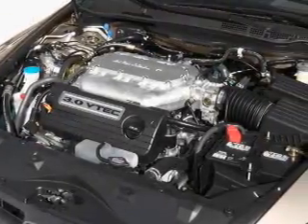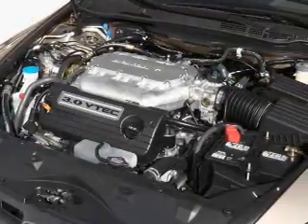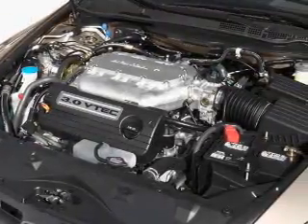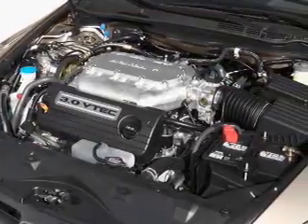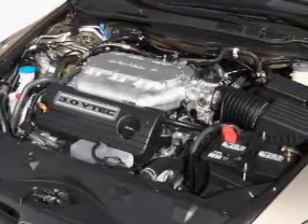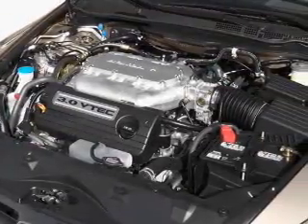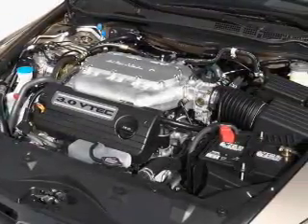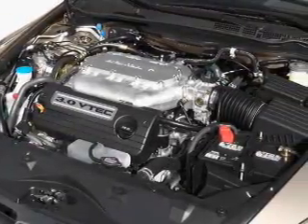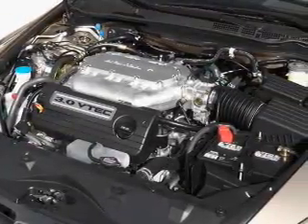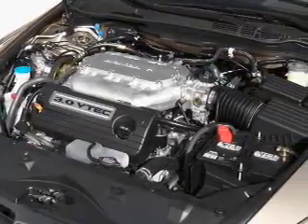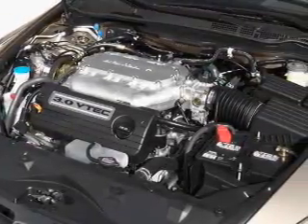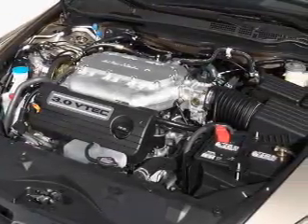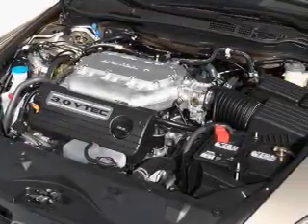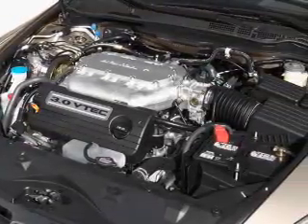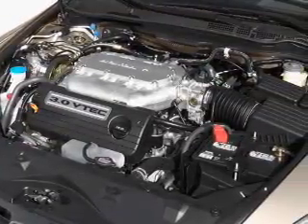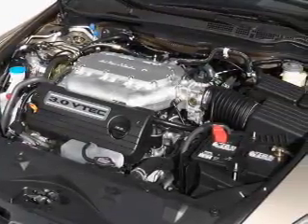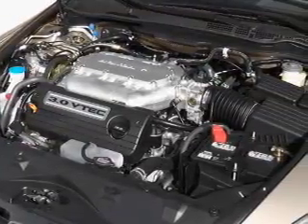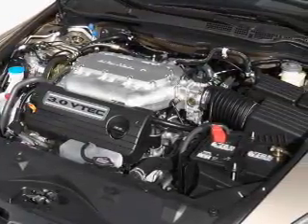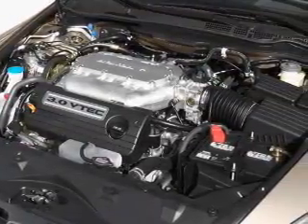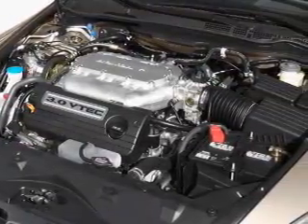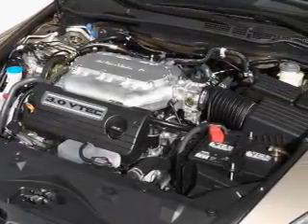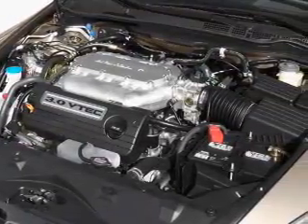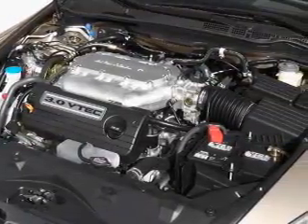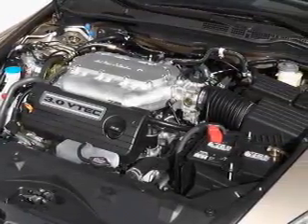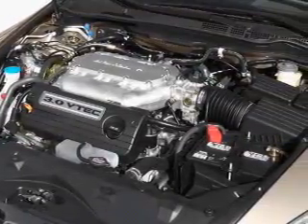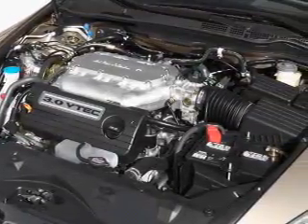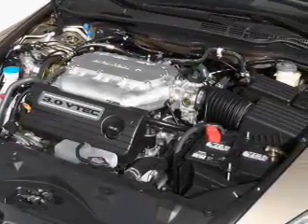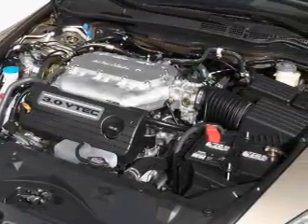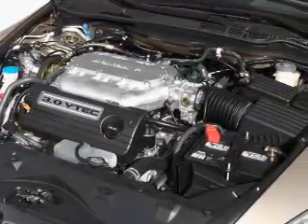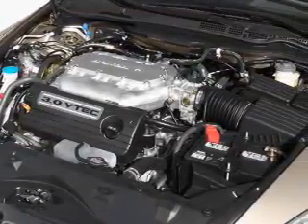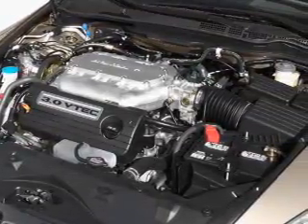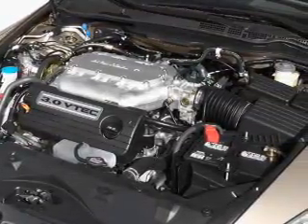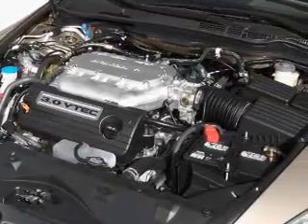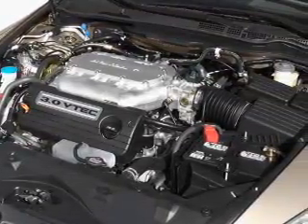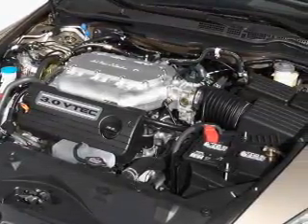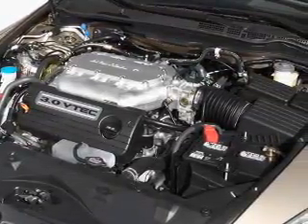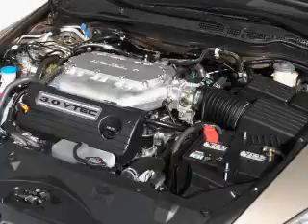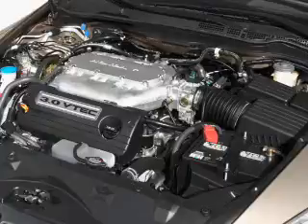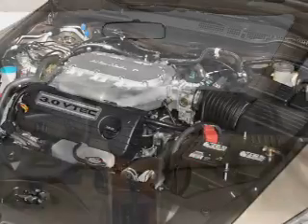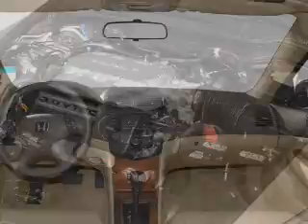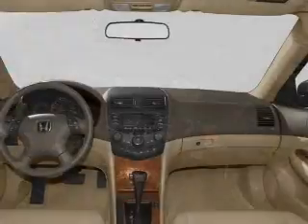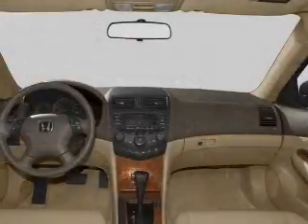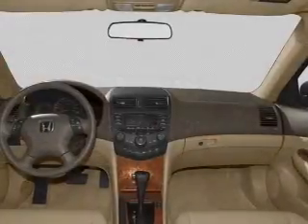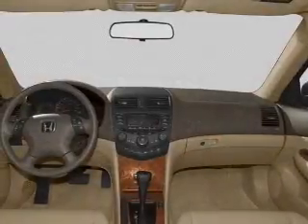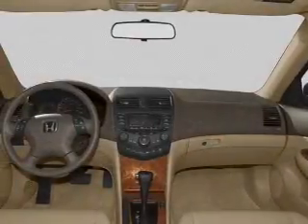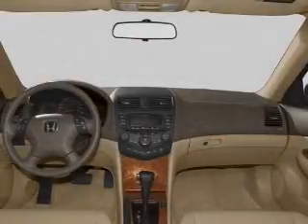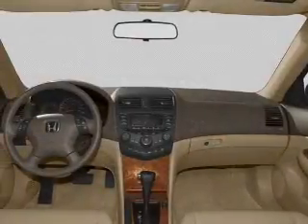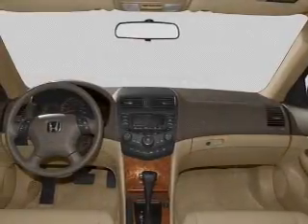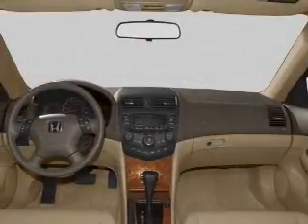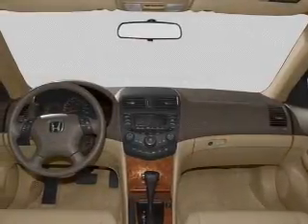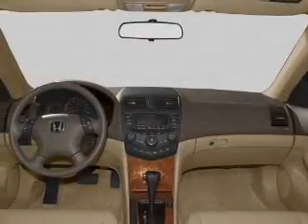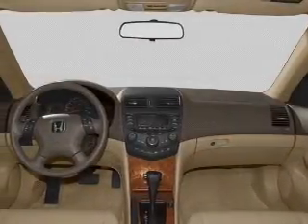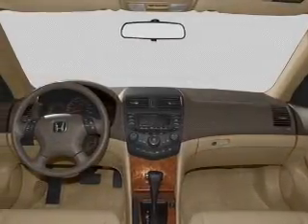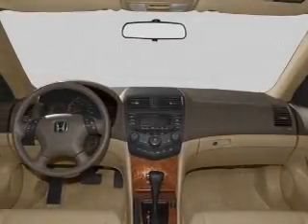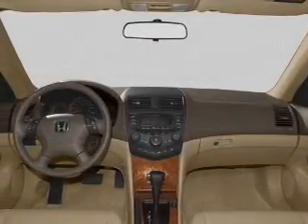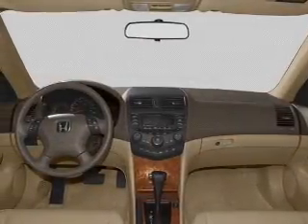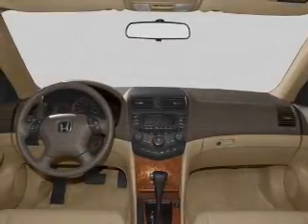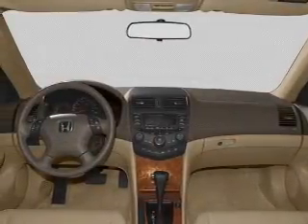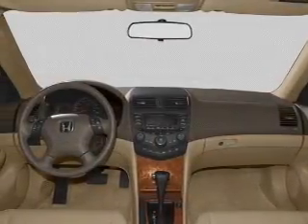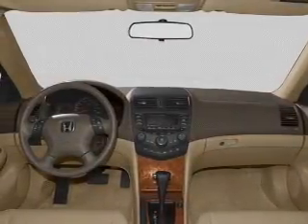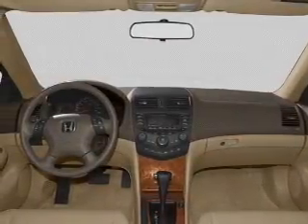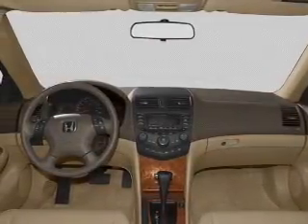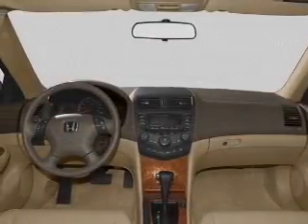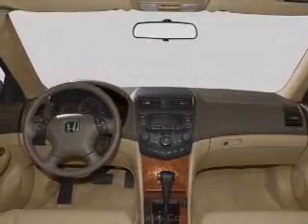Power windows, cruise control, an AM FM stereo with multi-disc CD player, power mirrors, an alarm system.